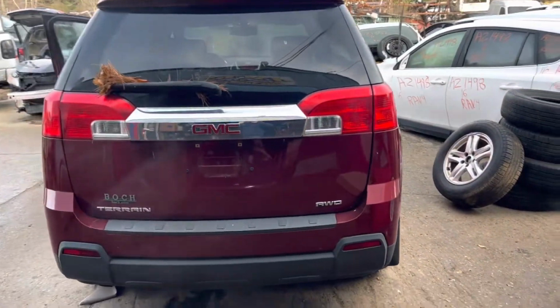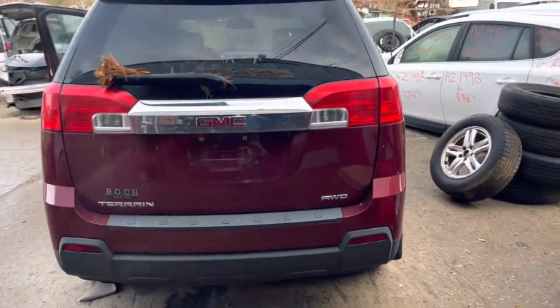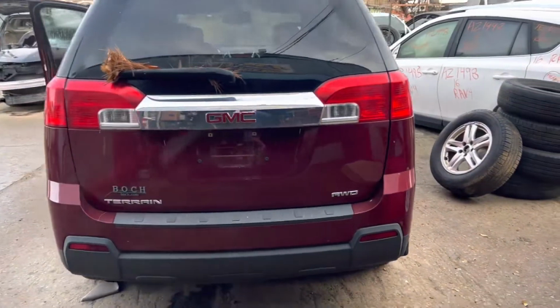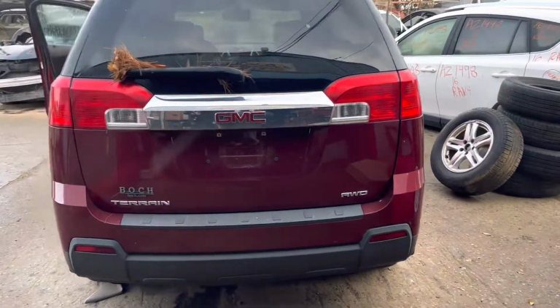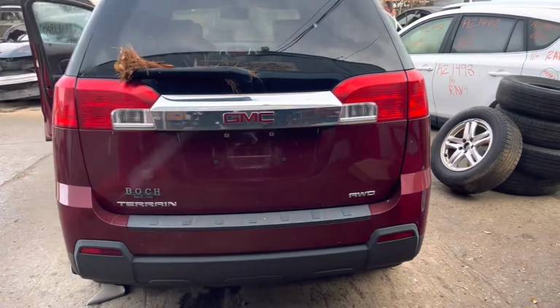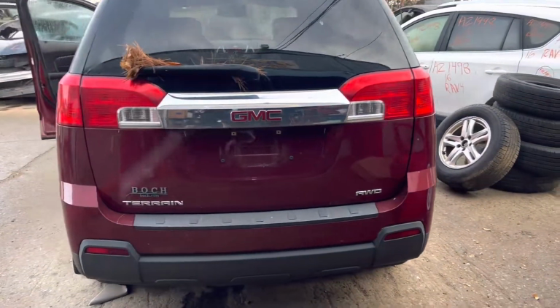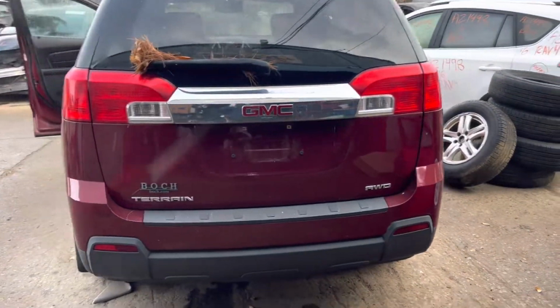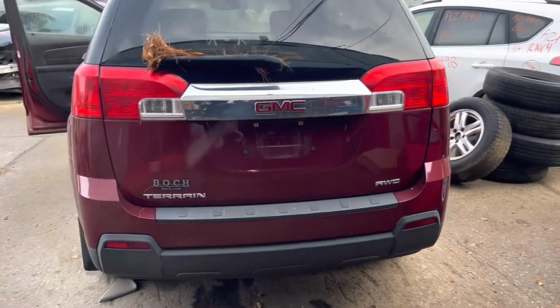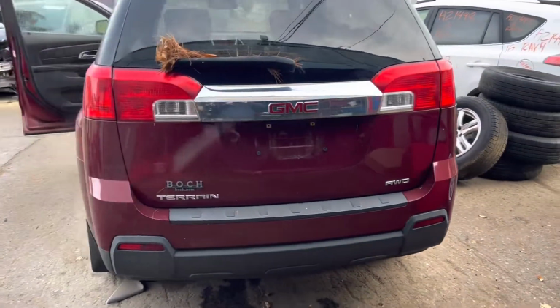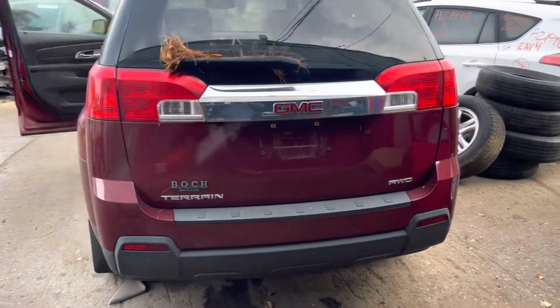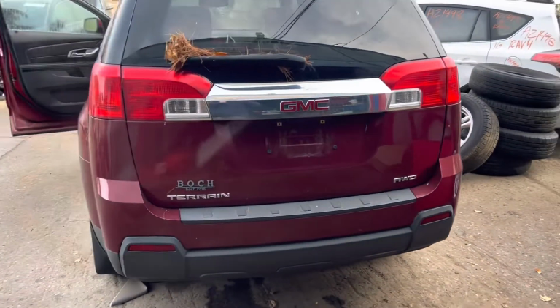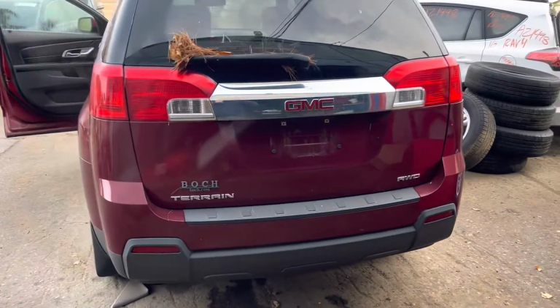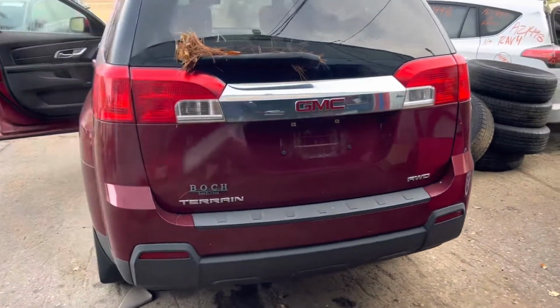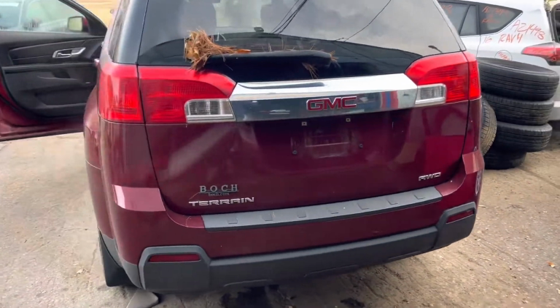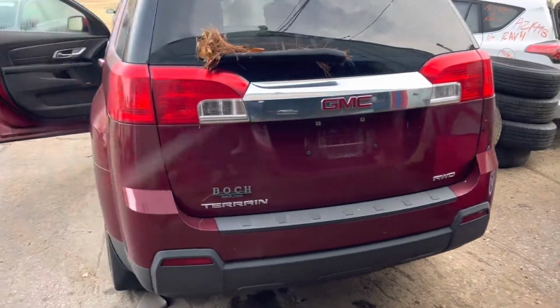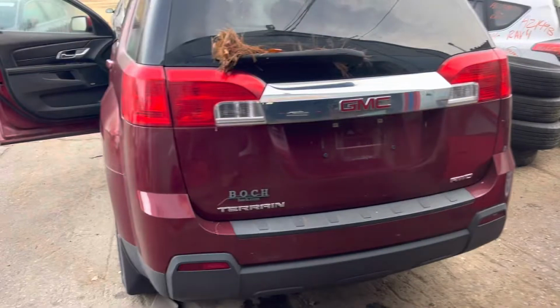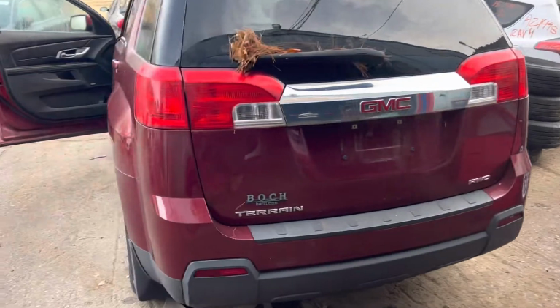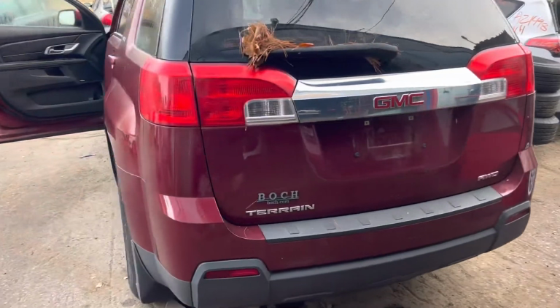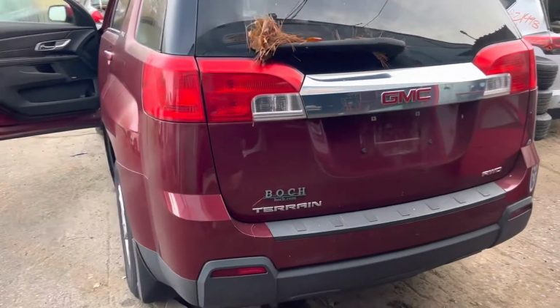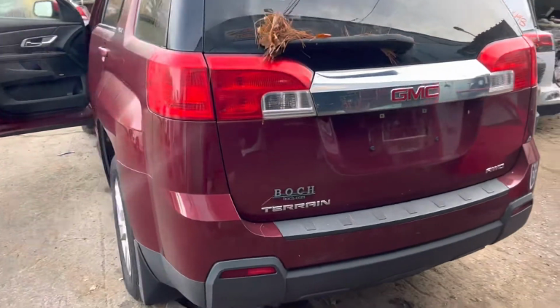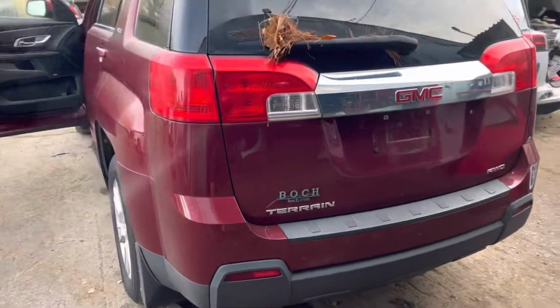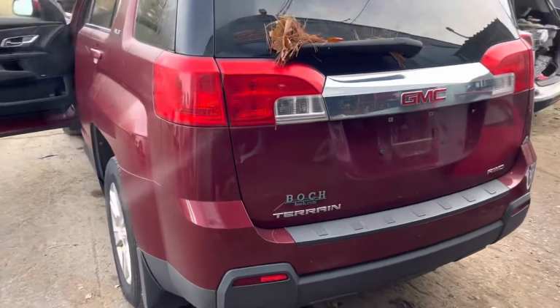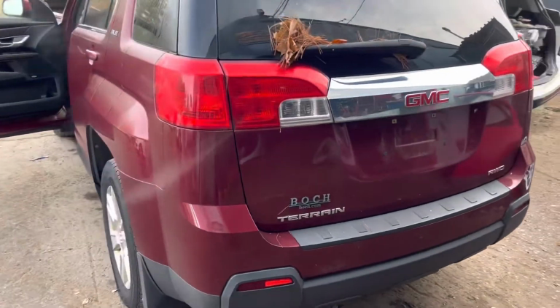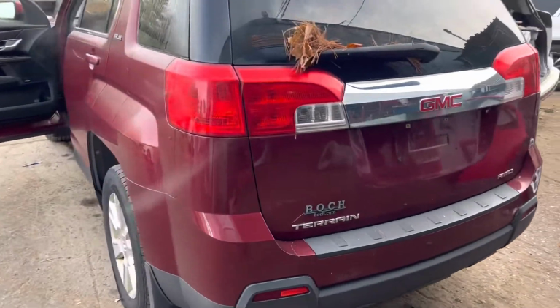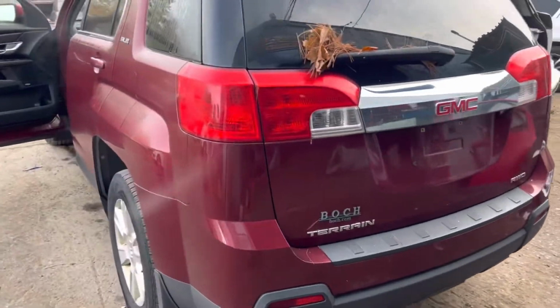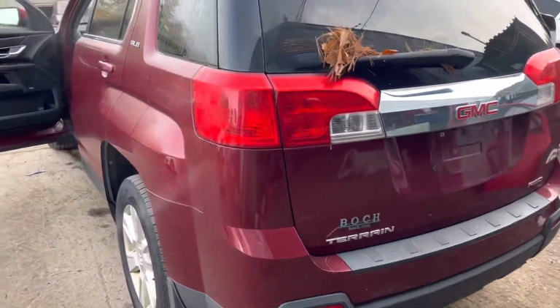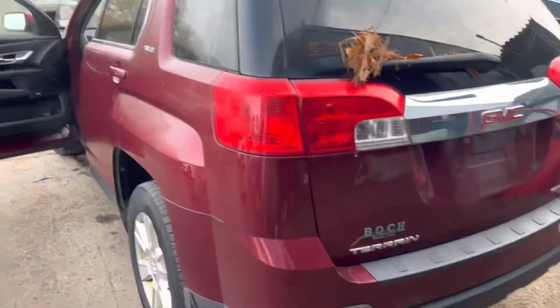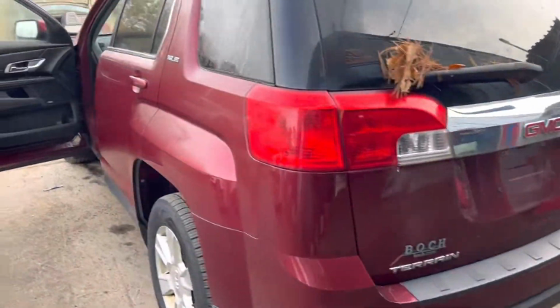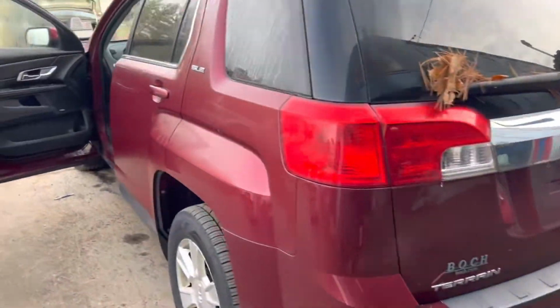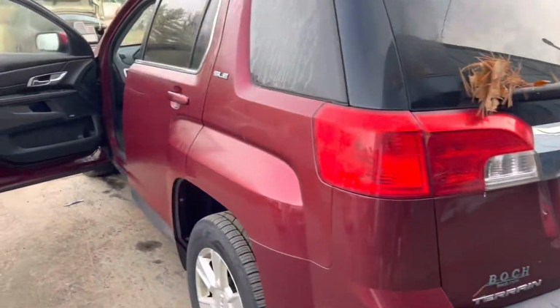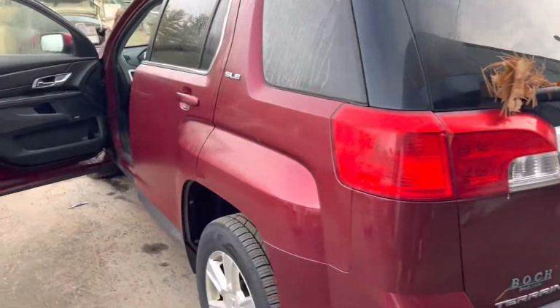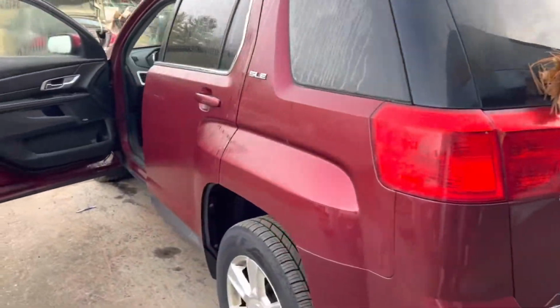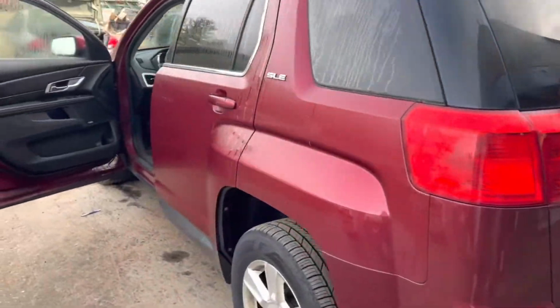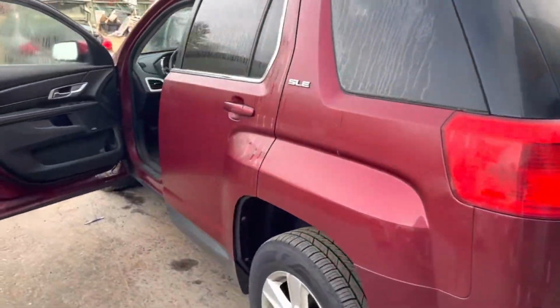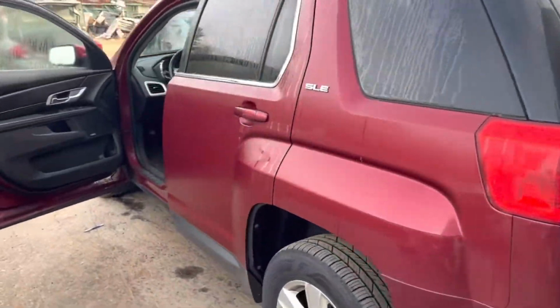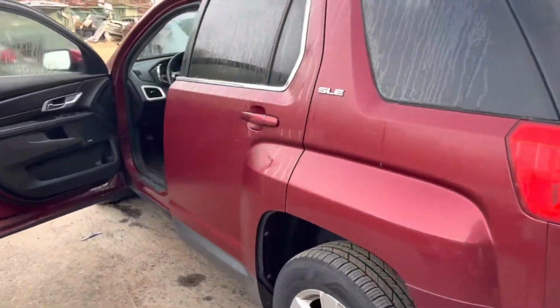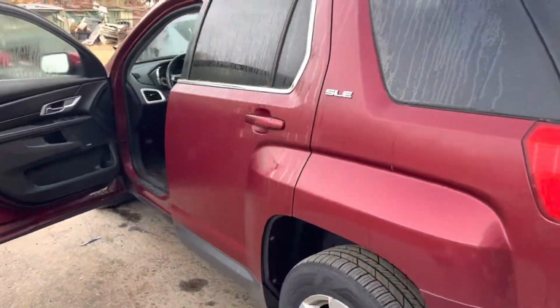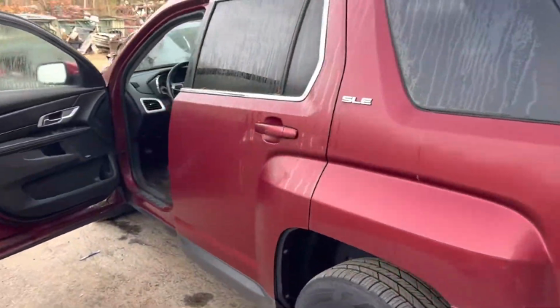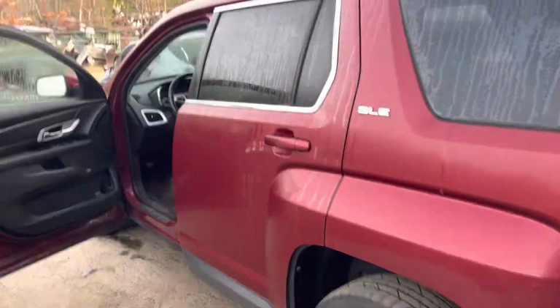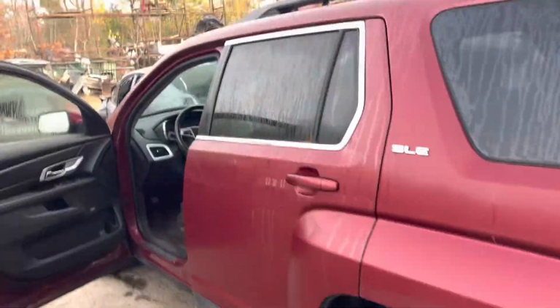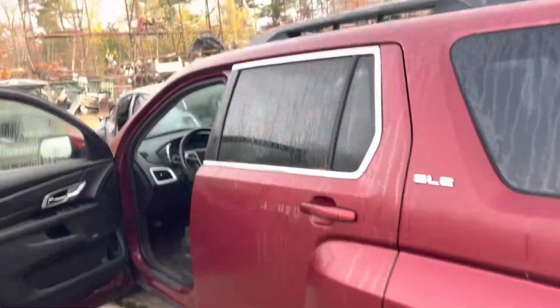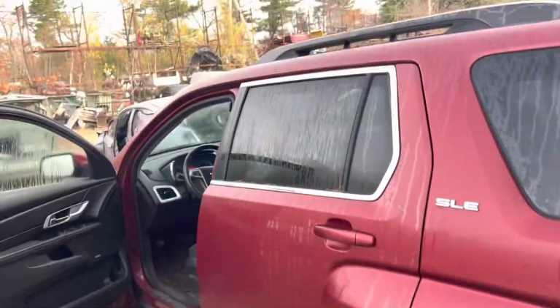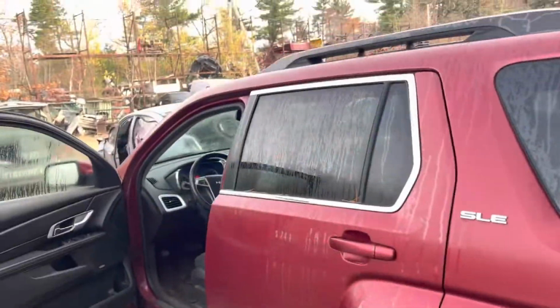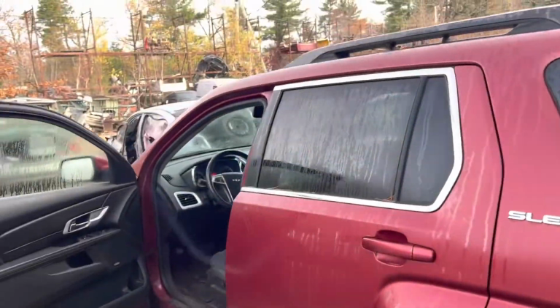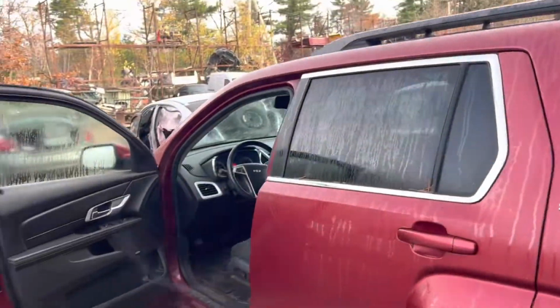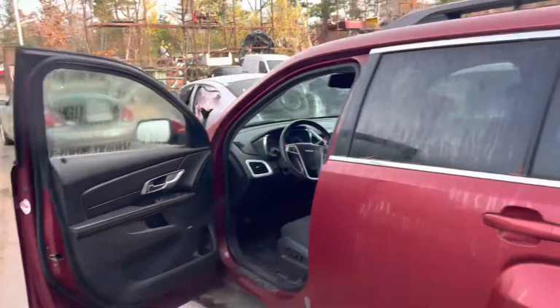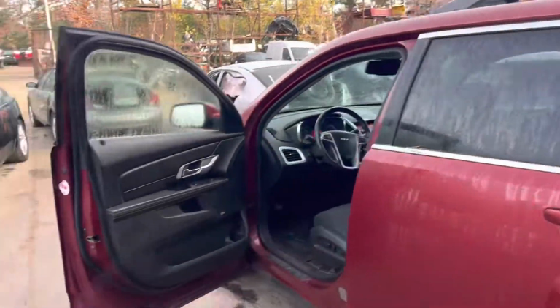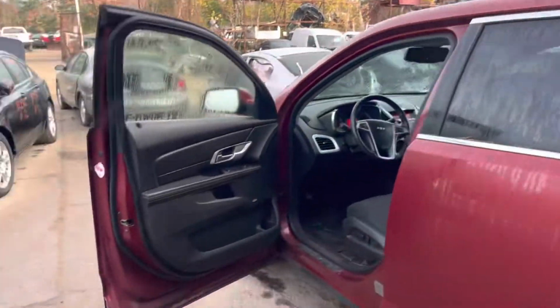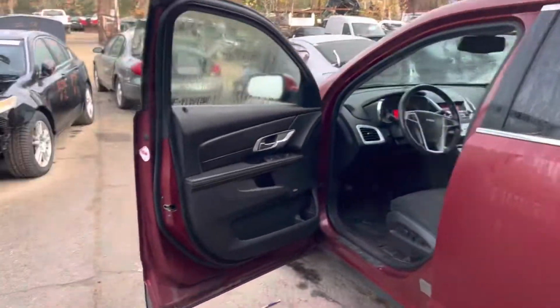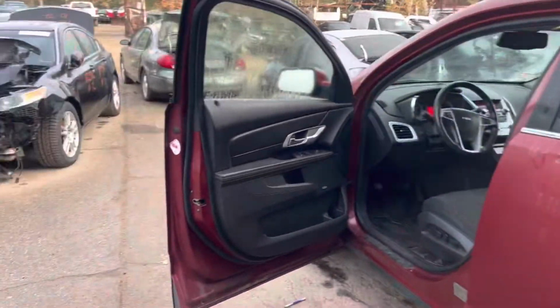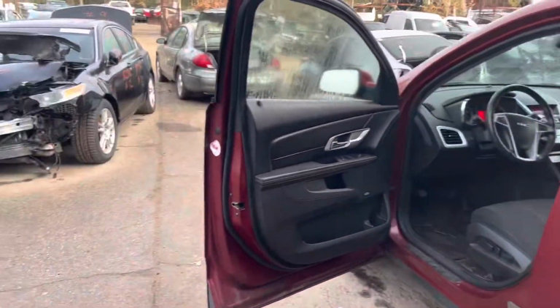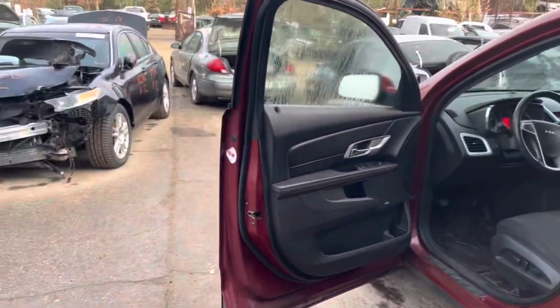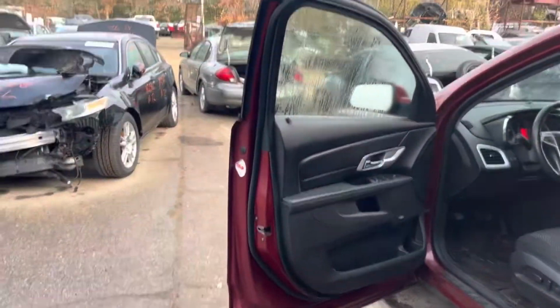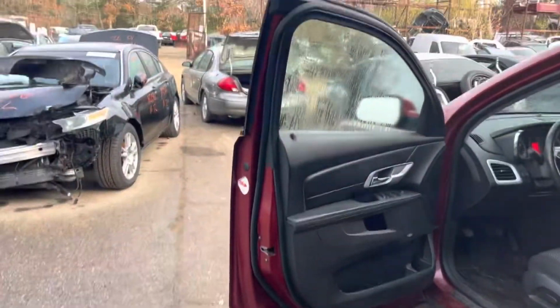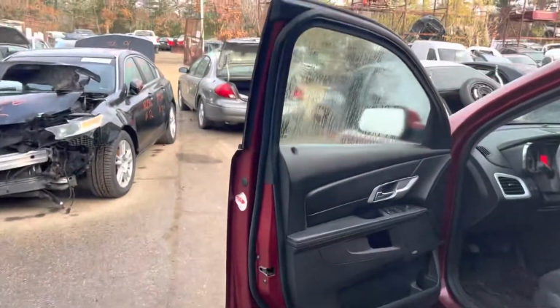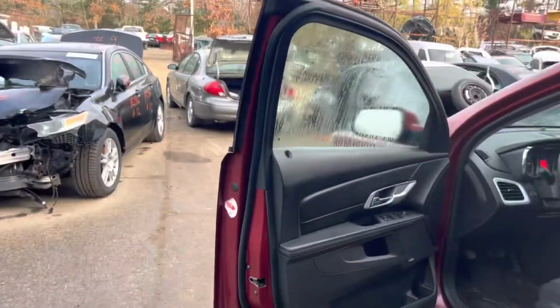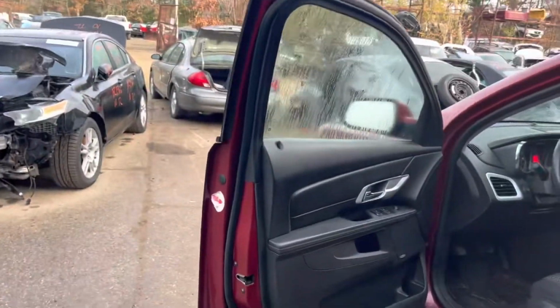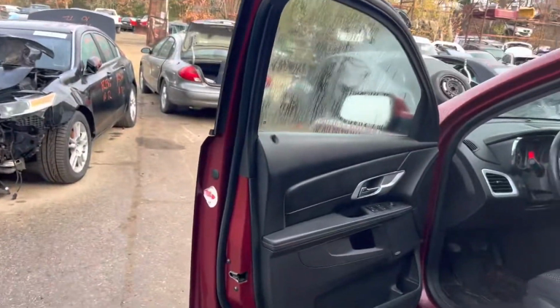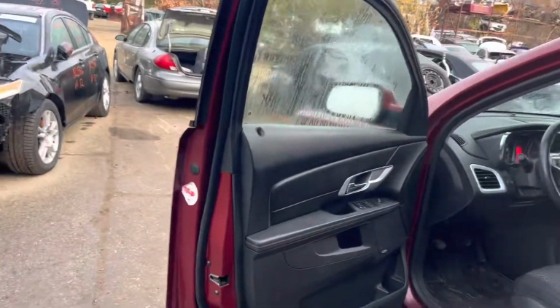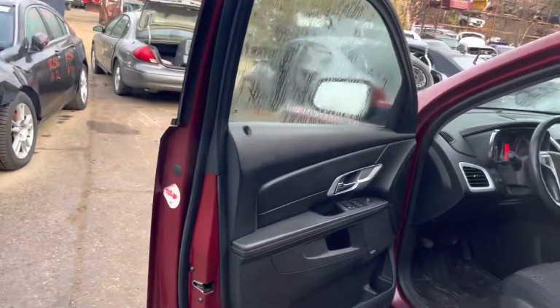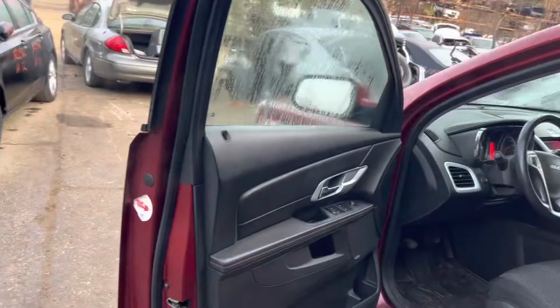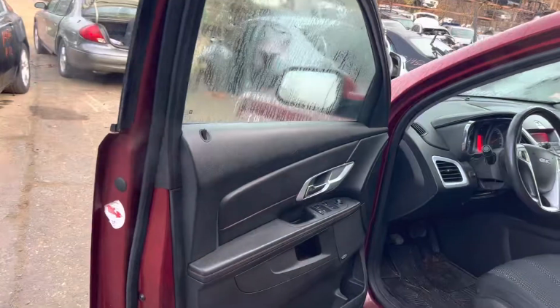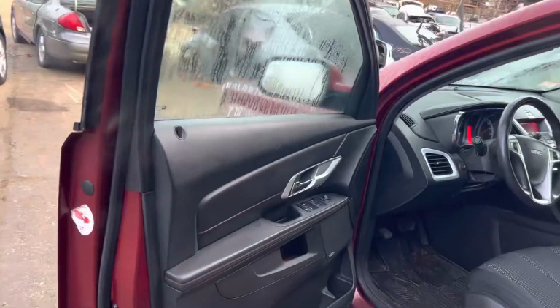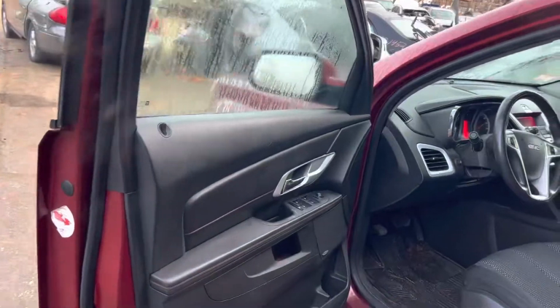Good deck lid, good lights. Selling it for a clogged catalytic converter.